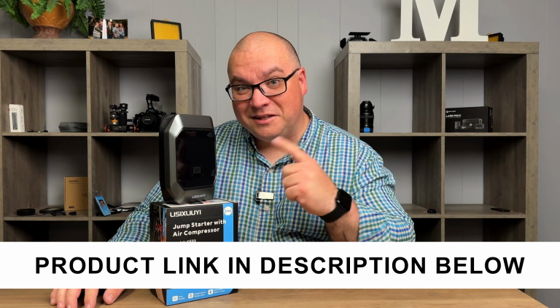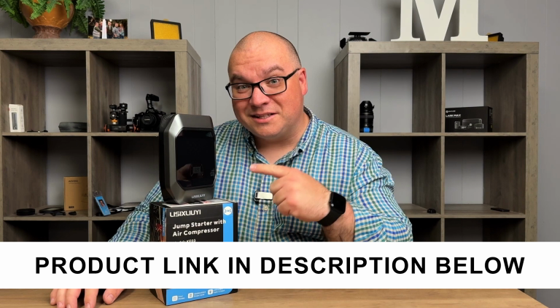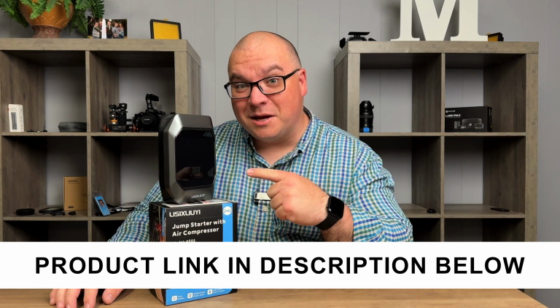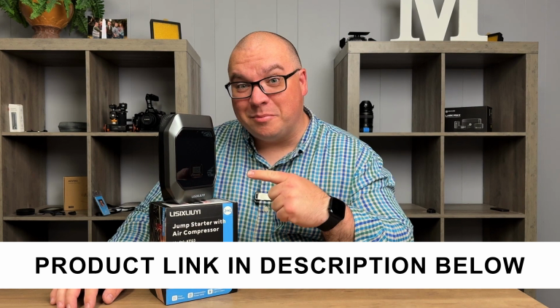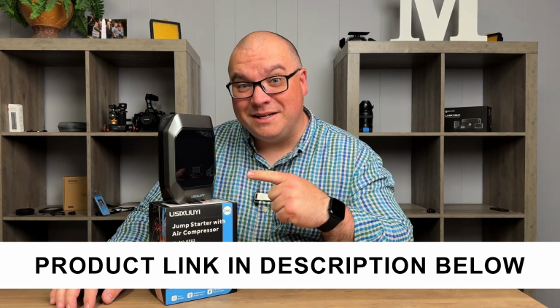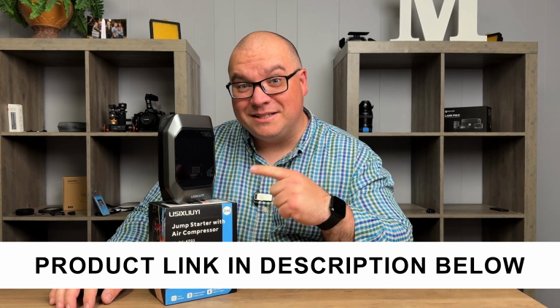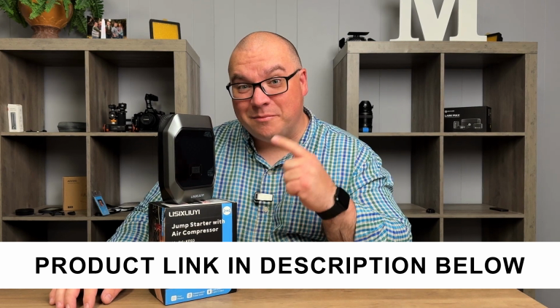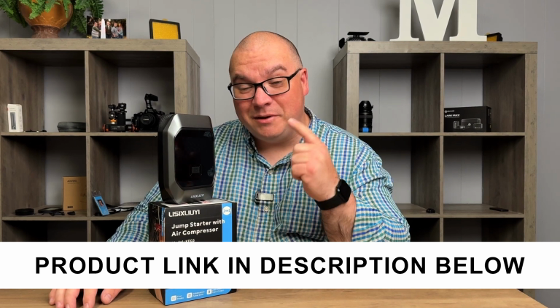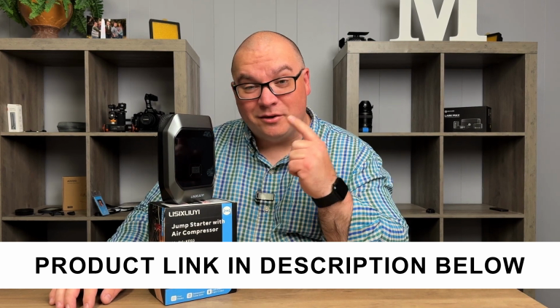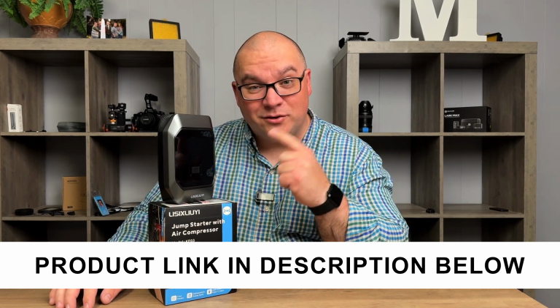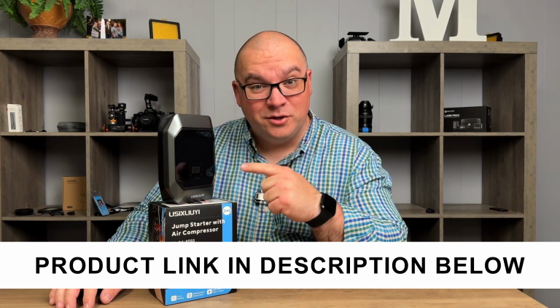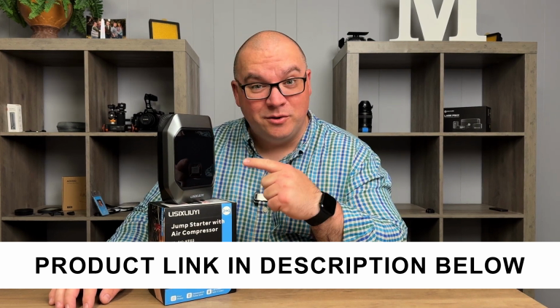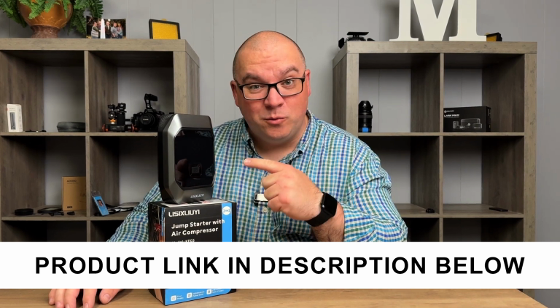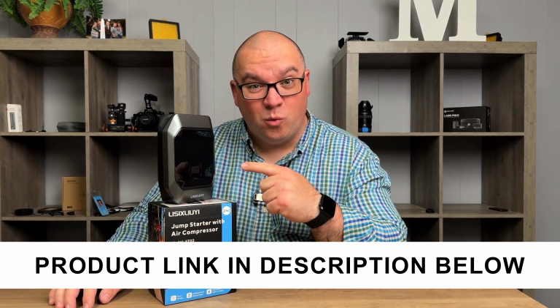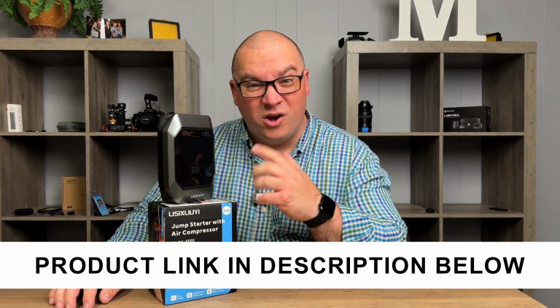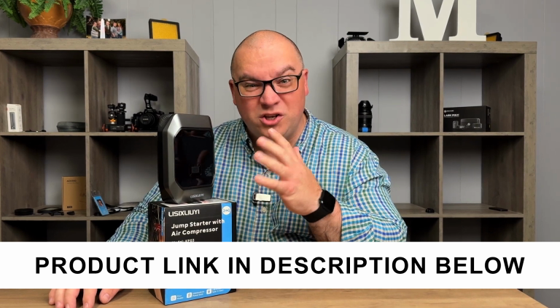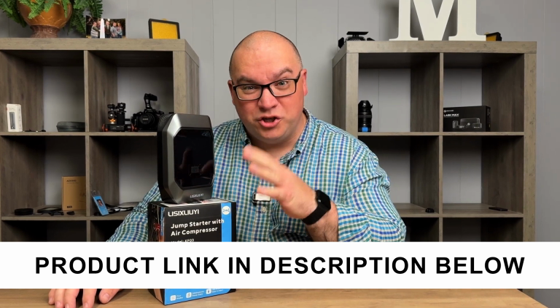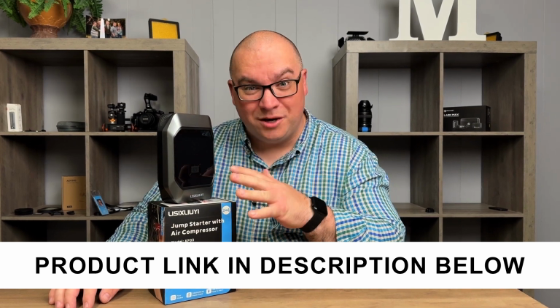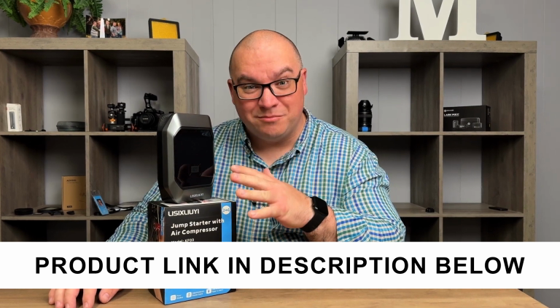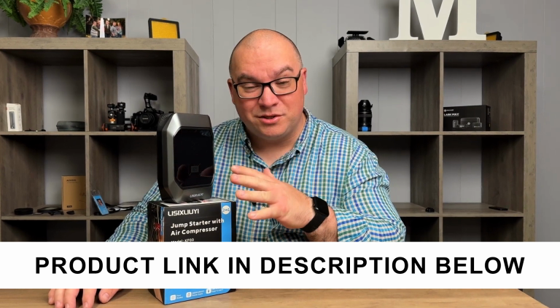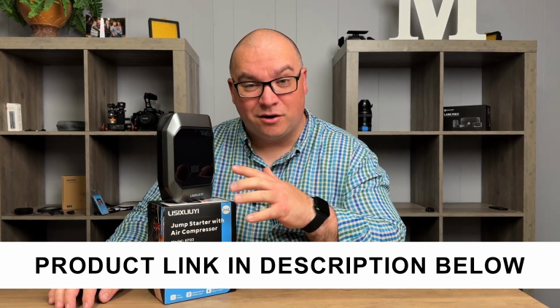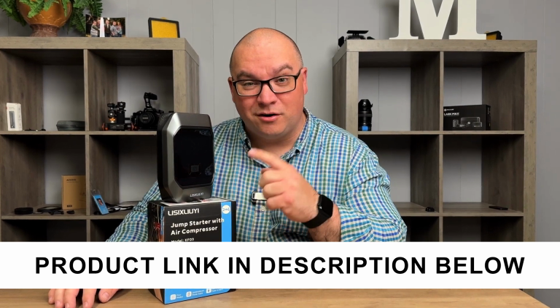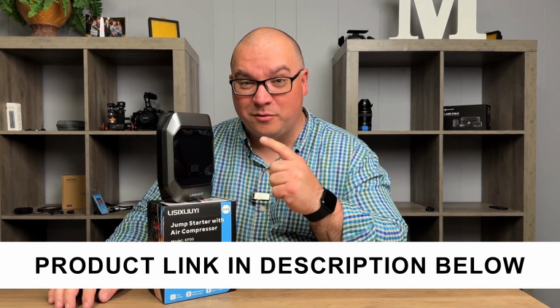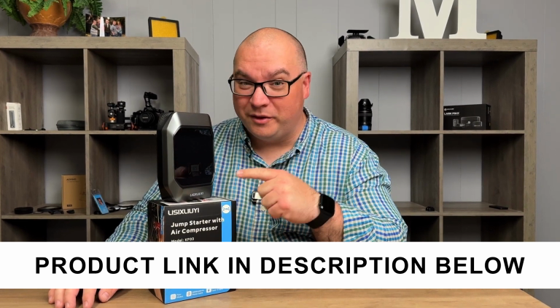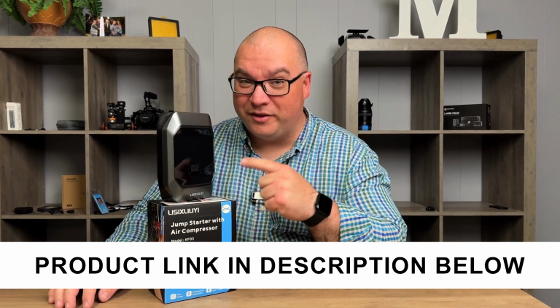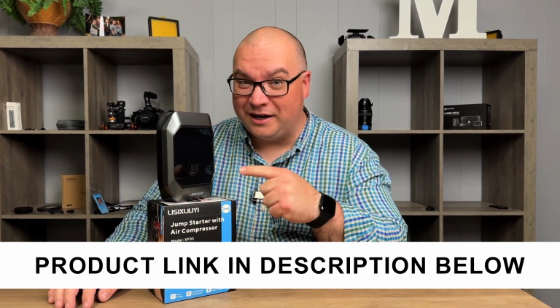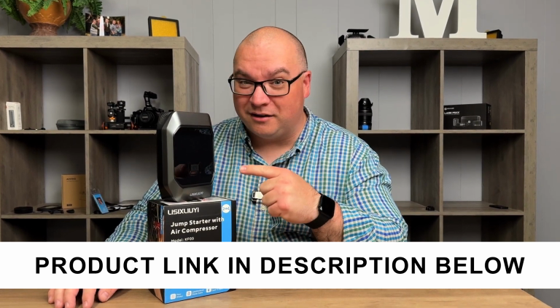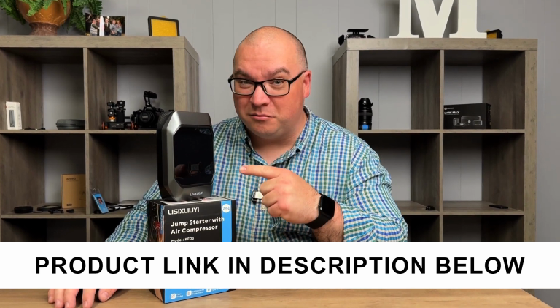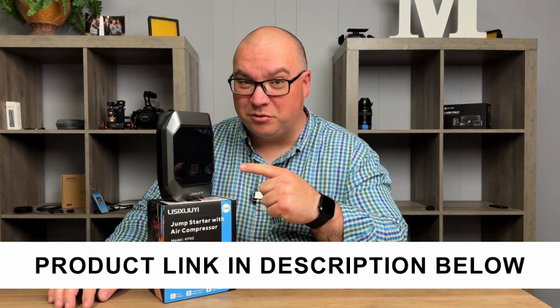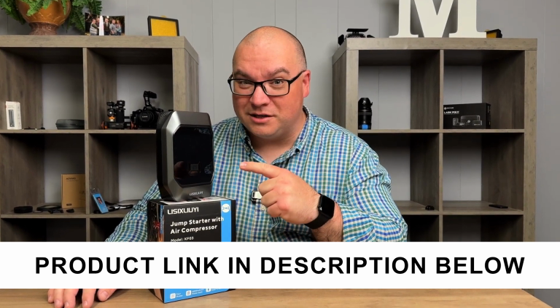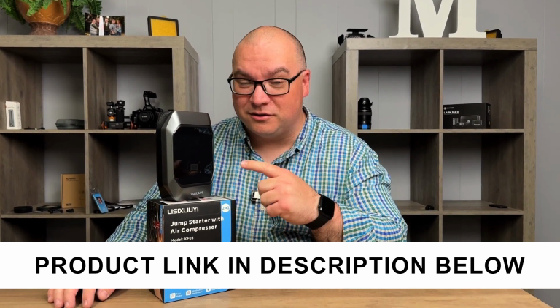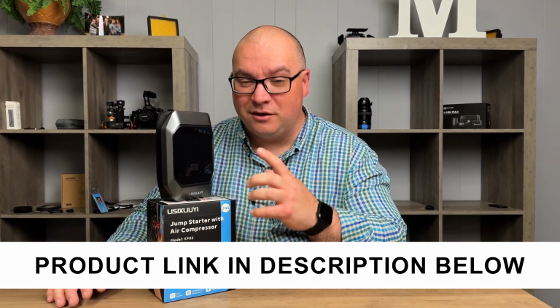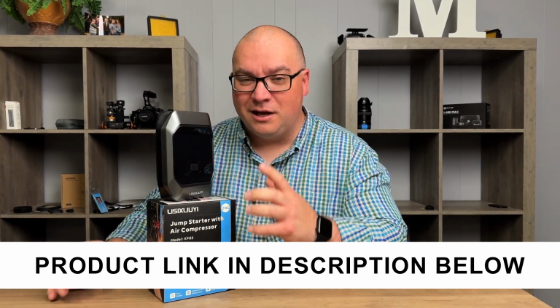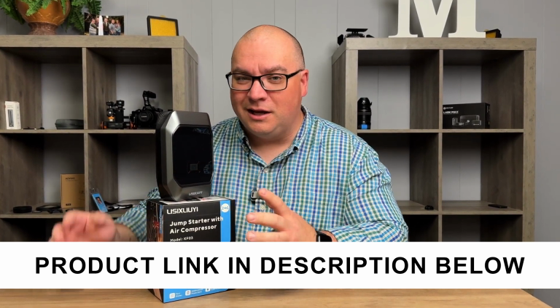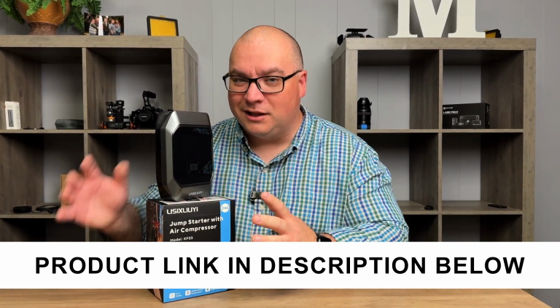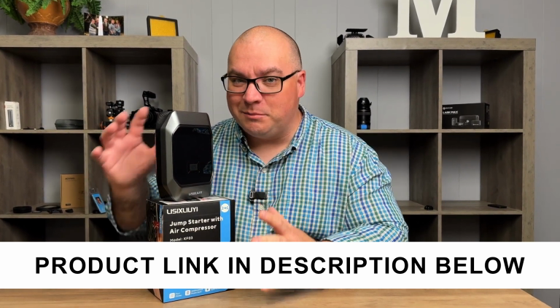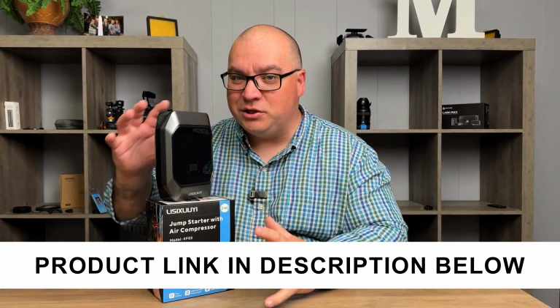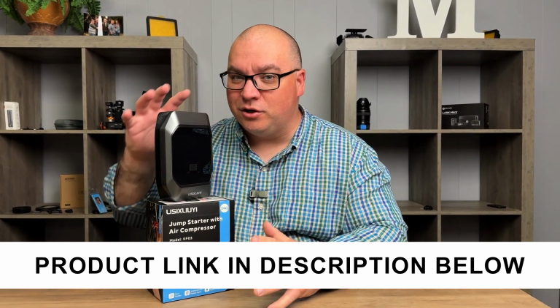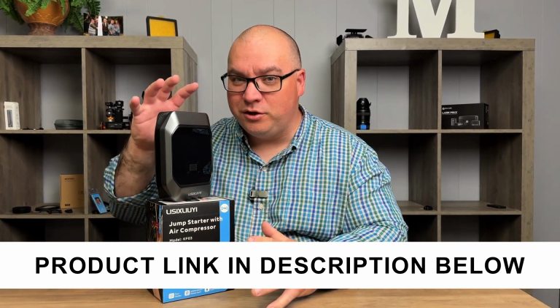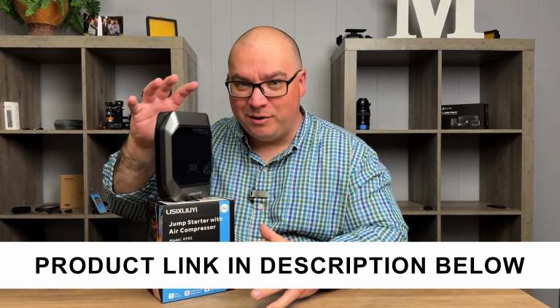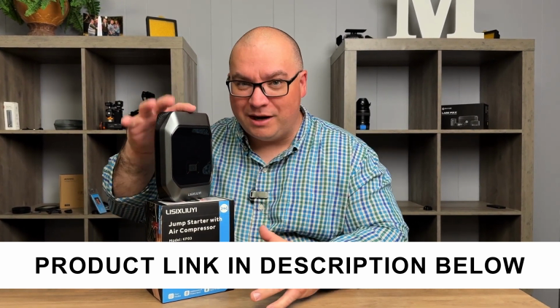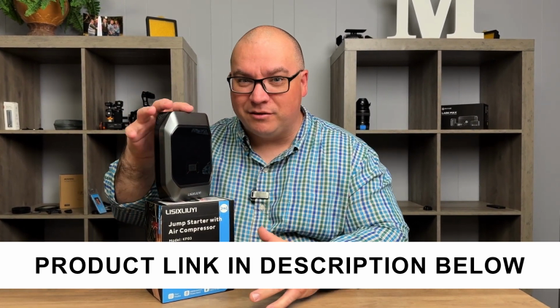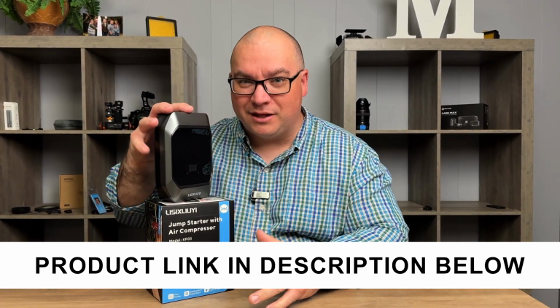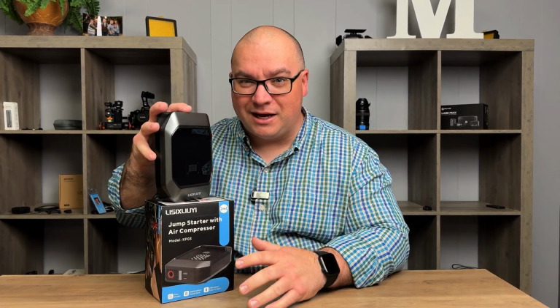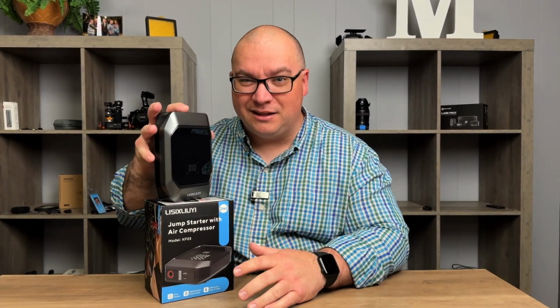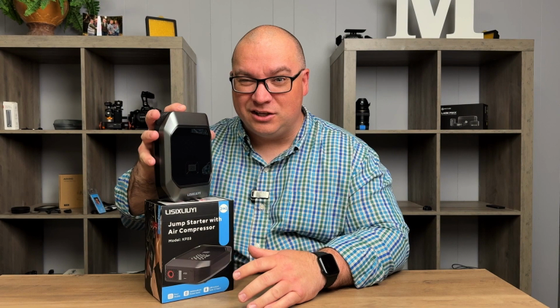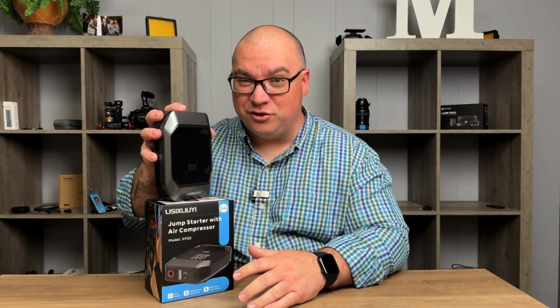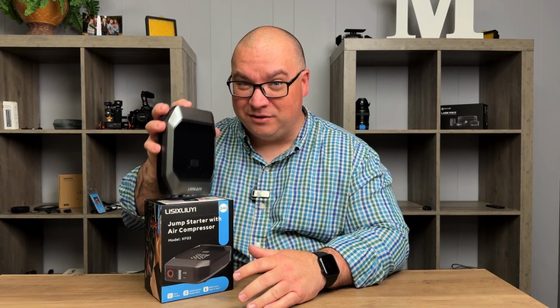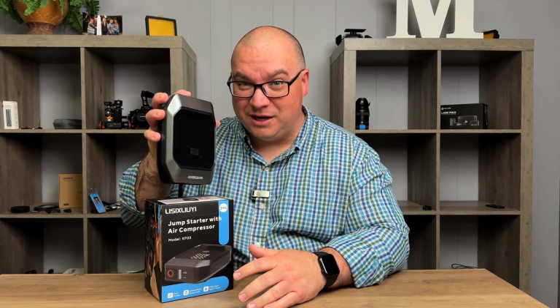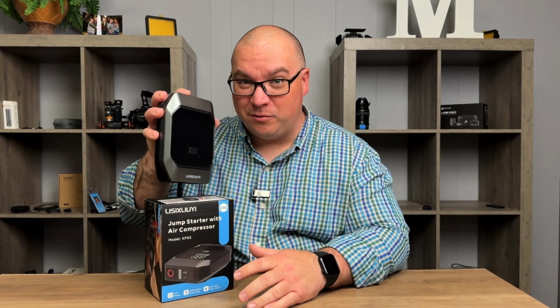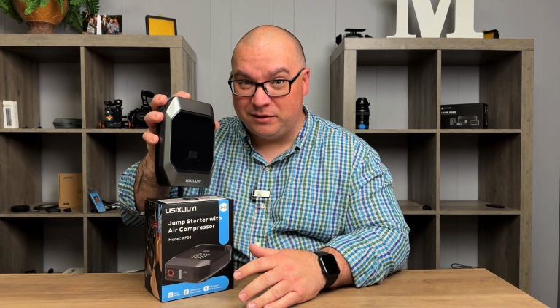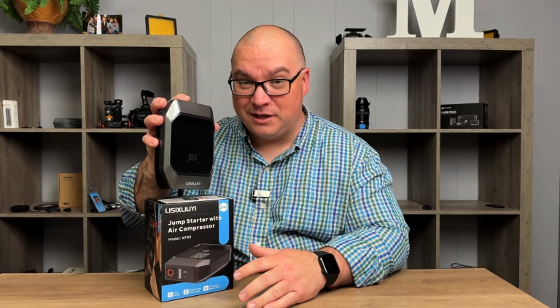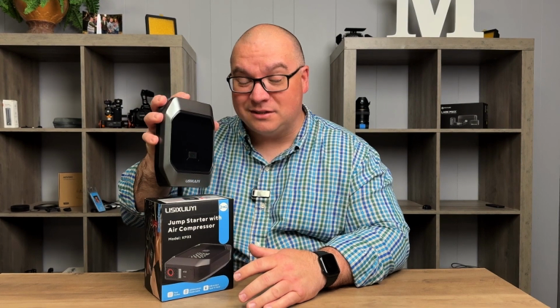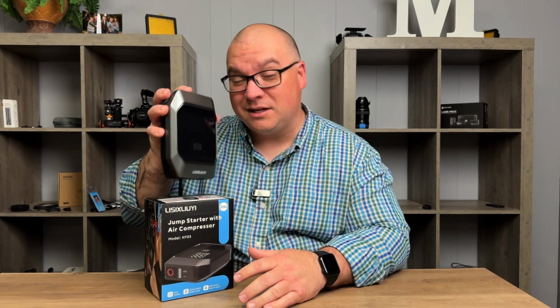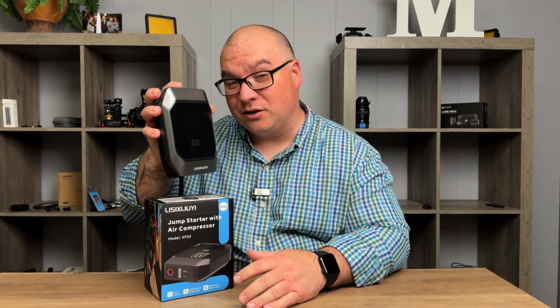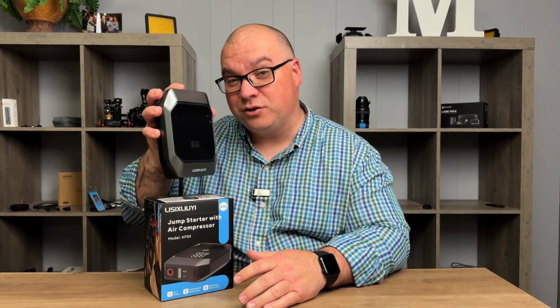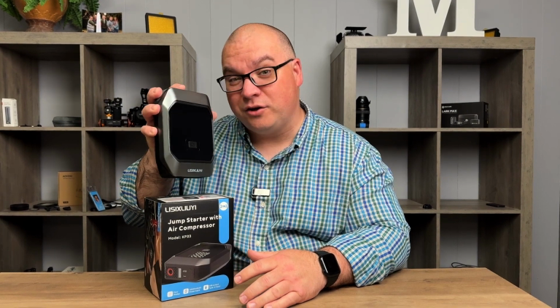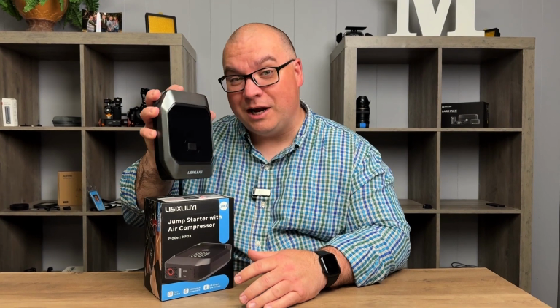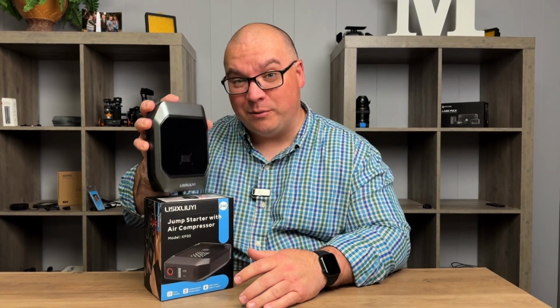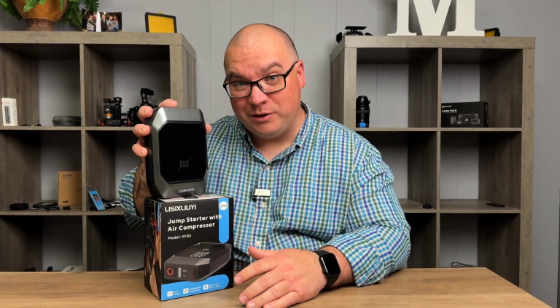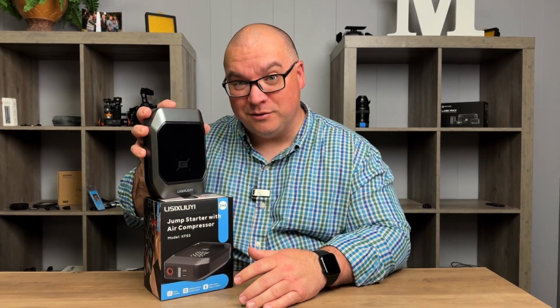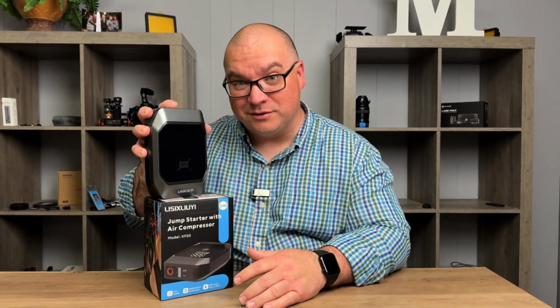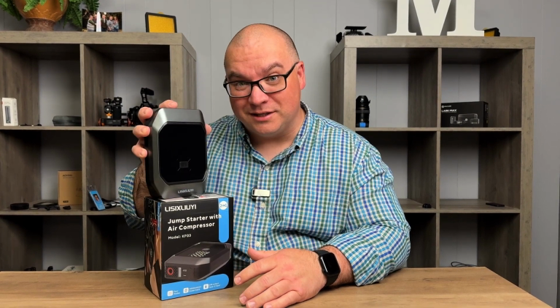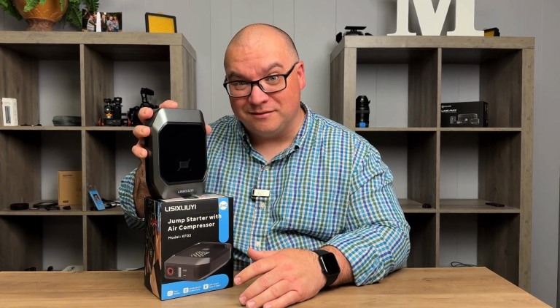This company sent me their two-in-one jump starter with air compressor. Let me show you everything that you get with this and I'll show you how we used it.